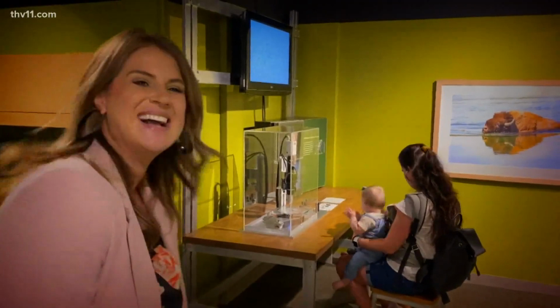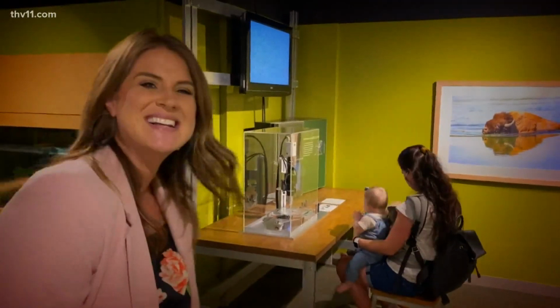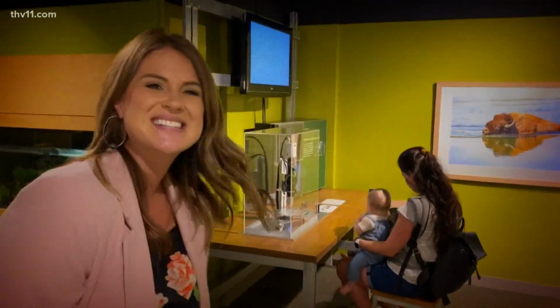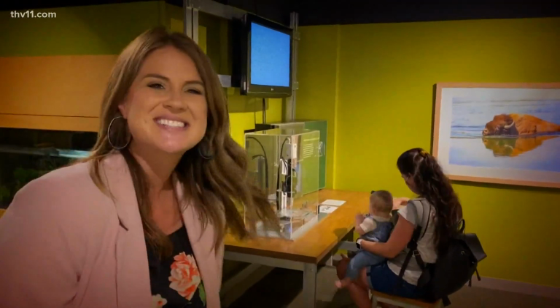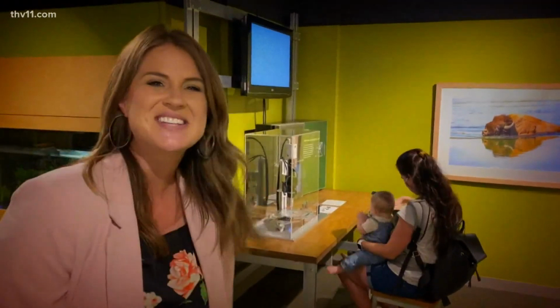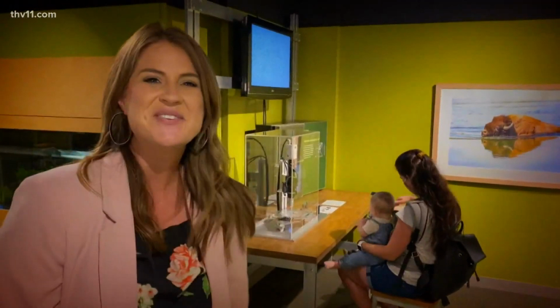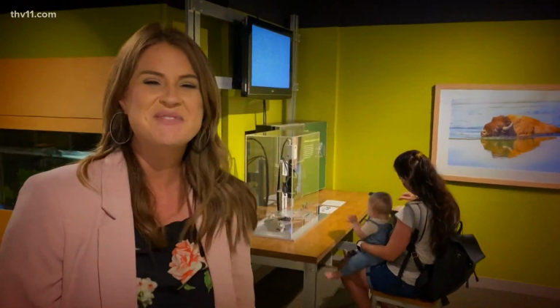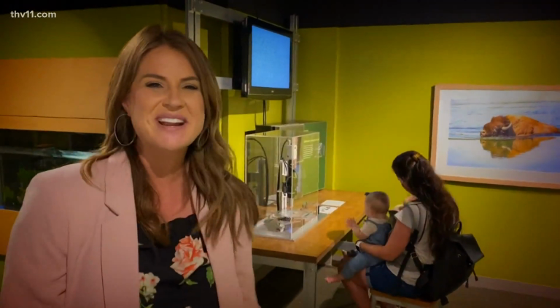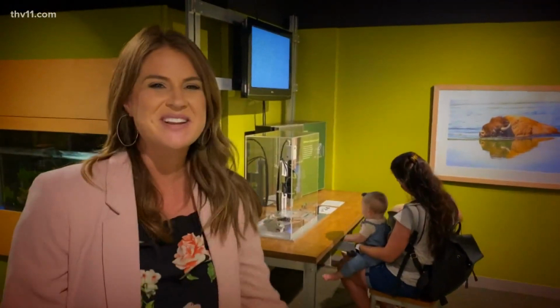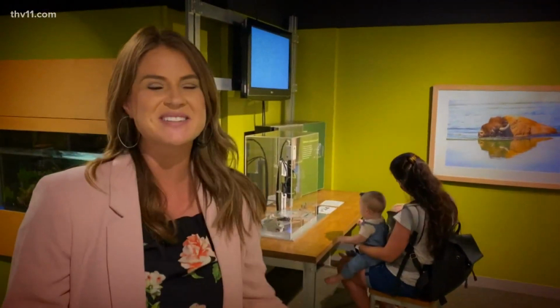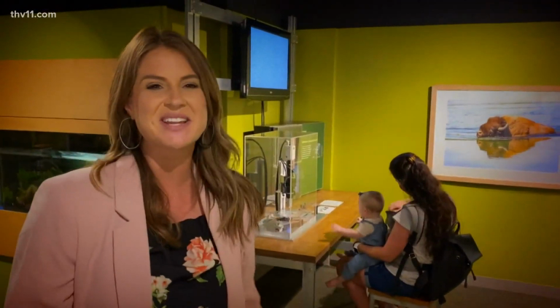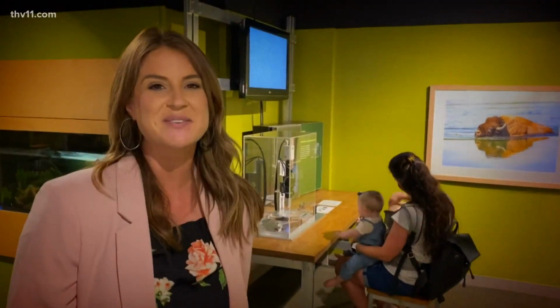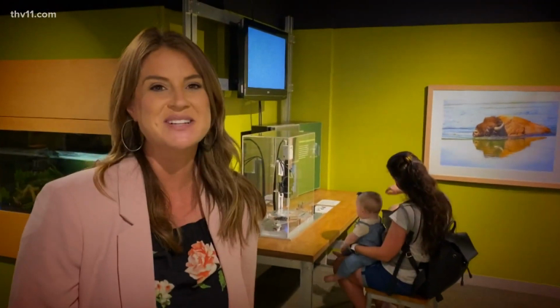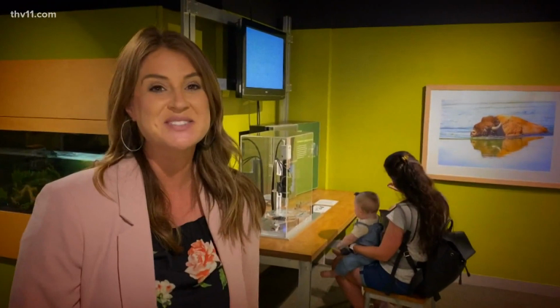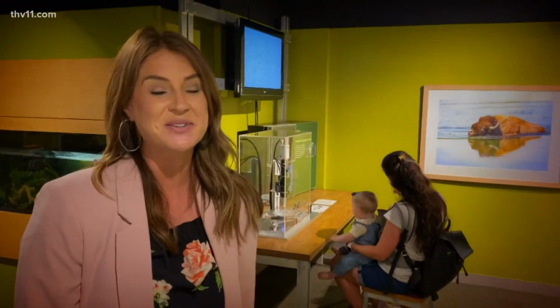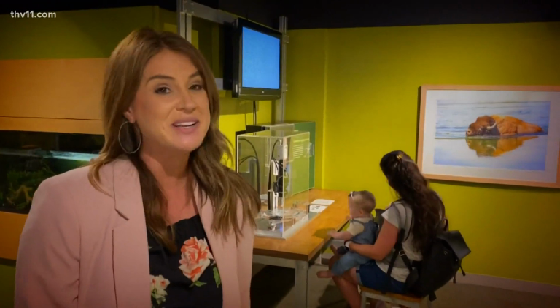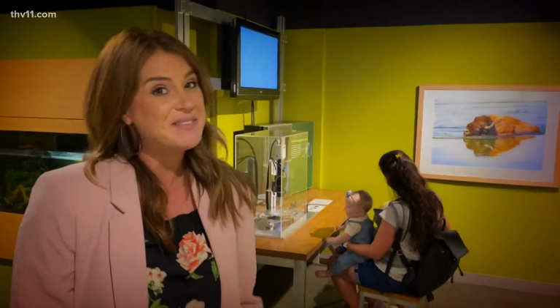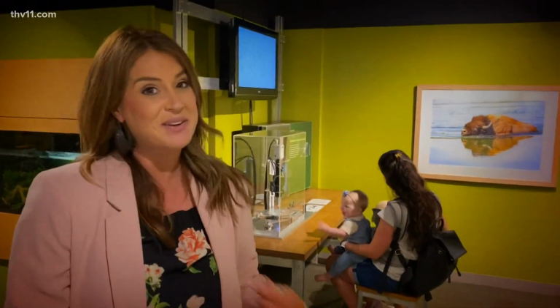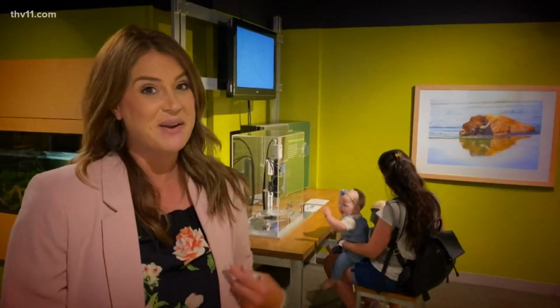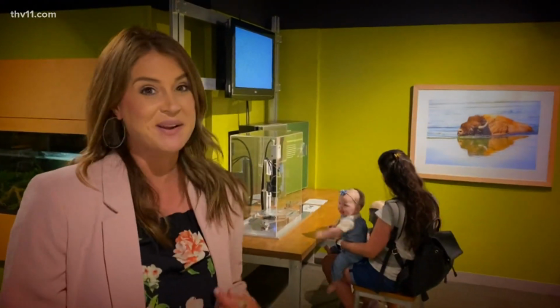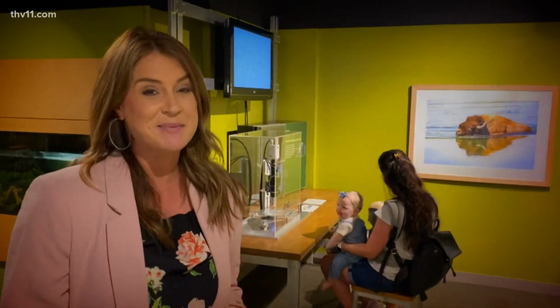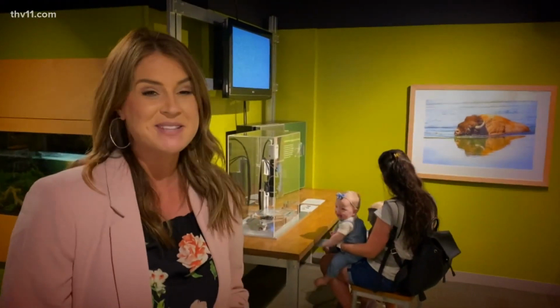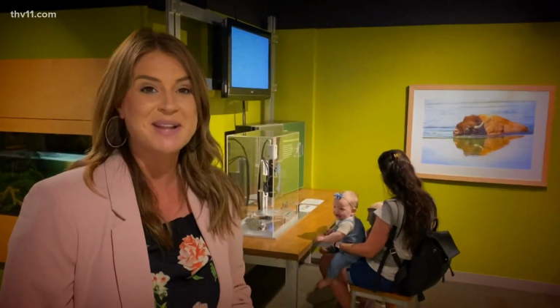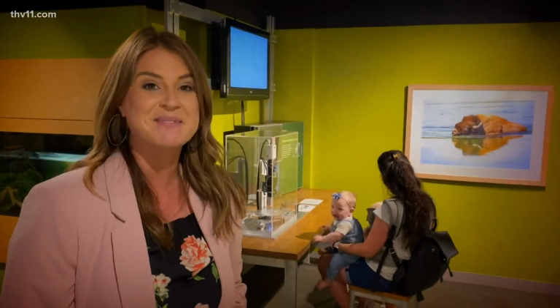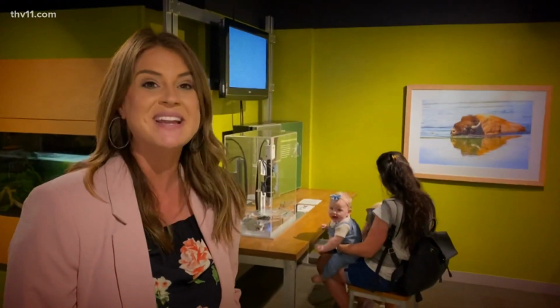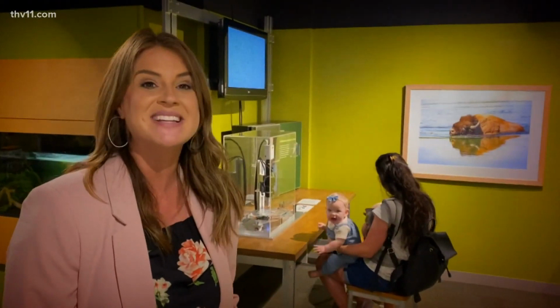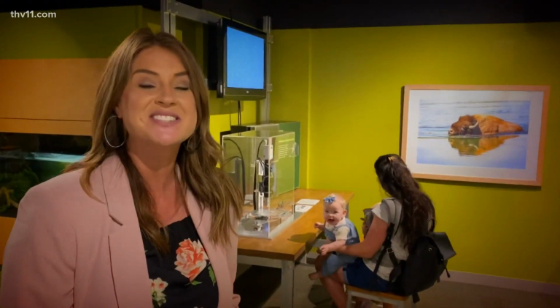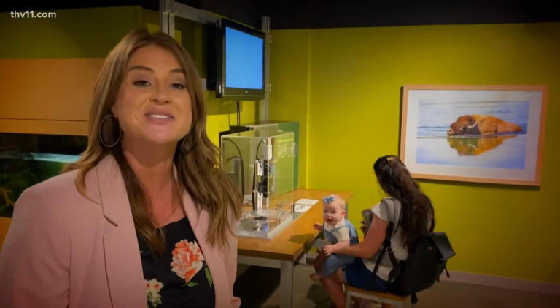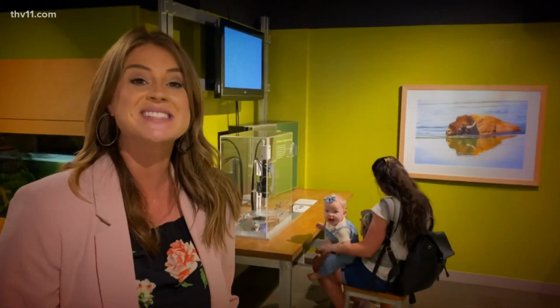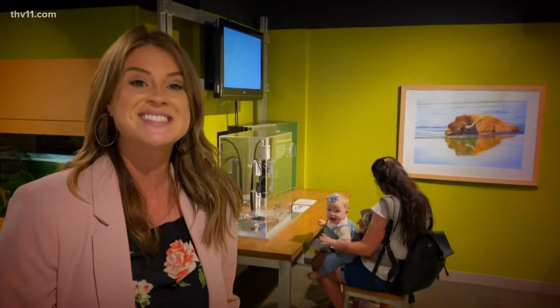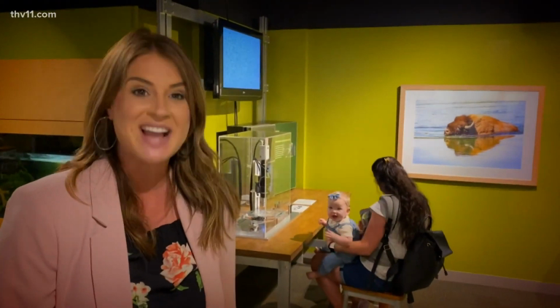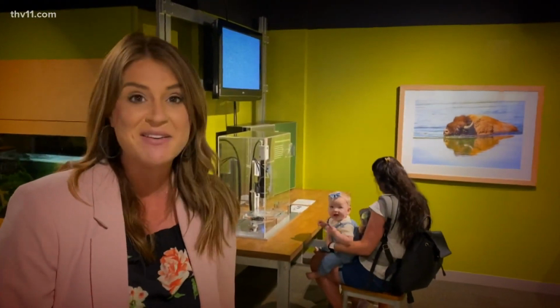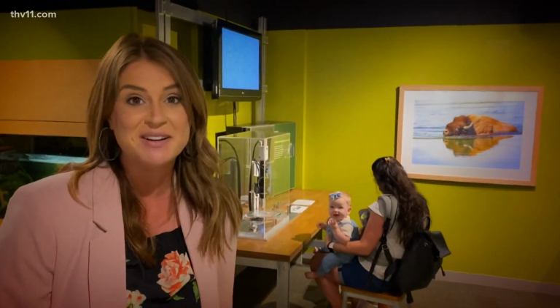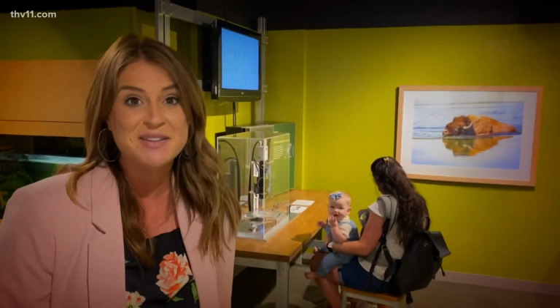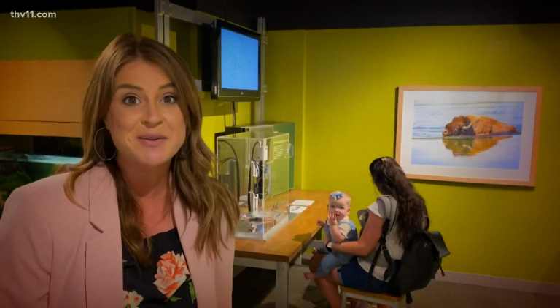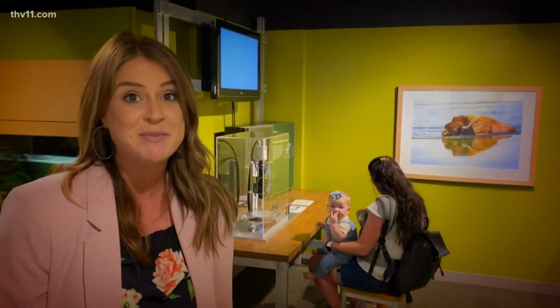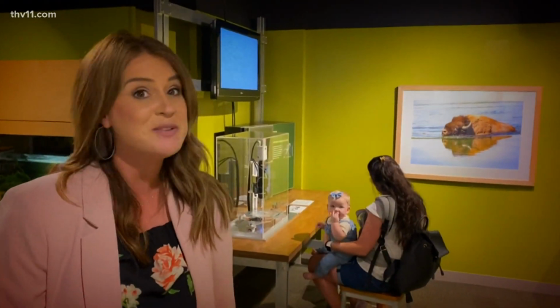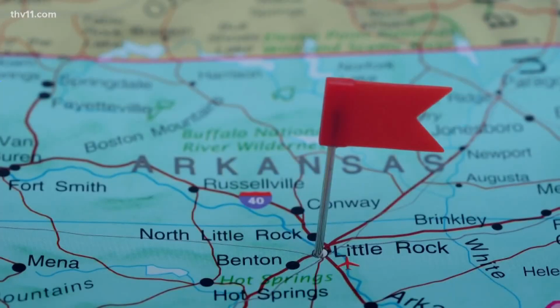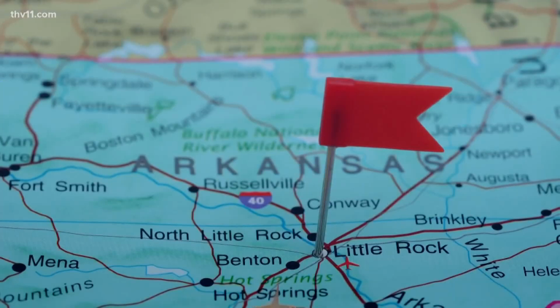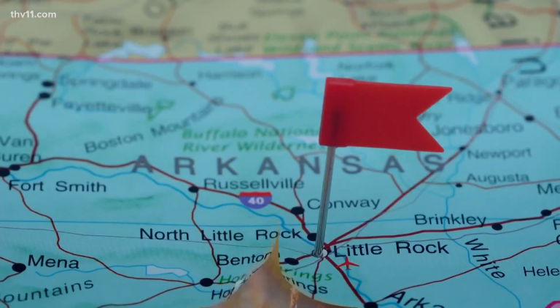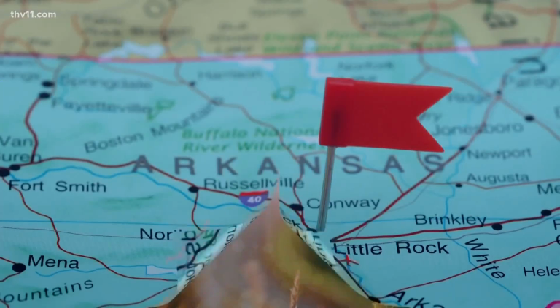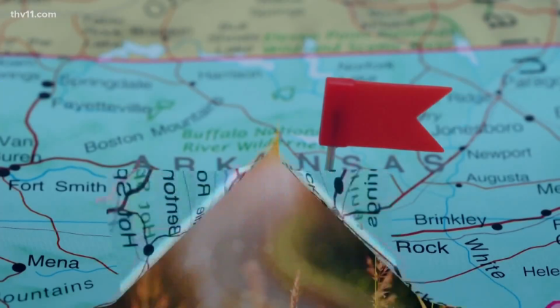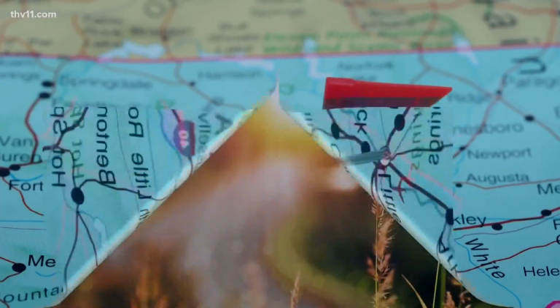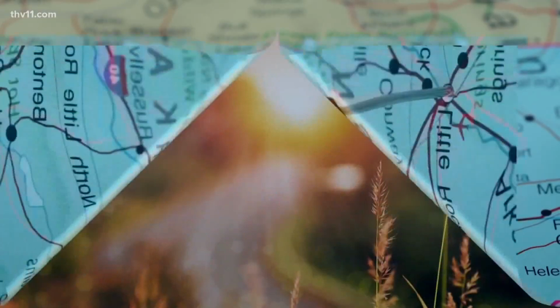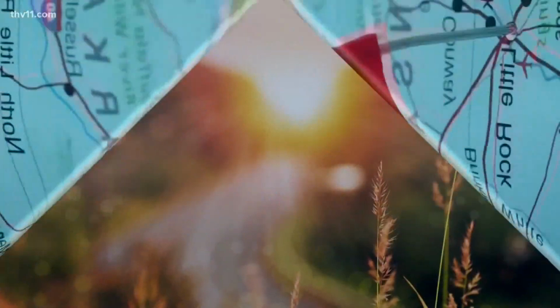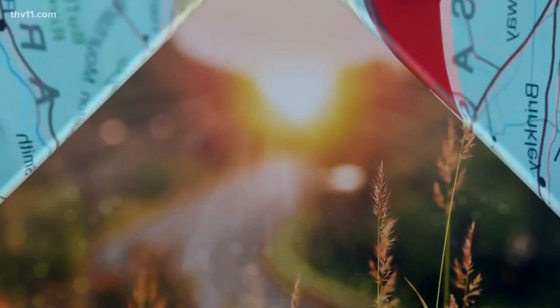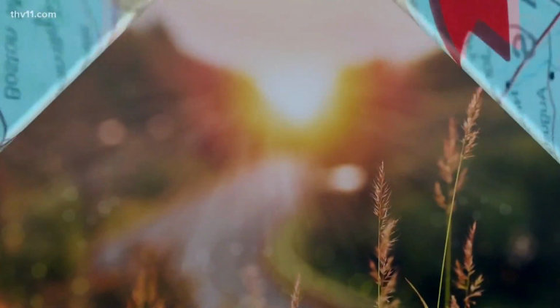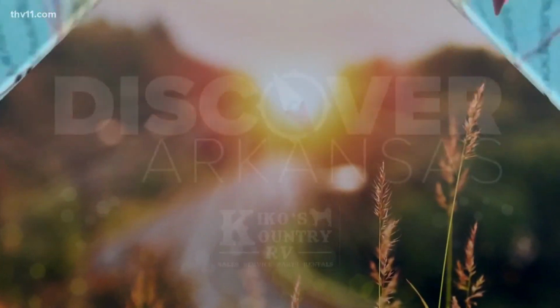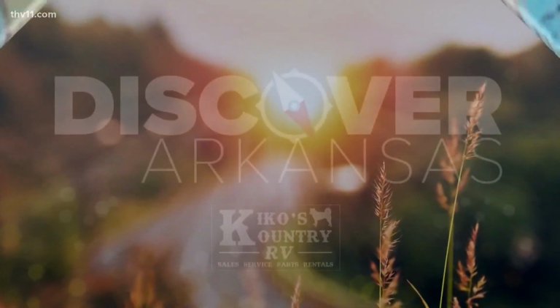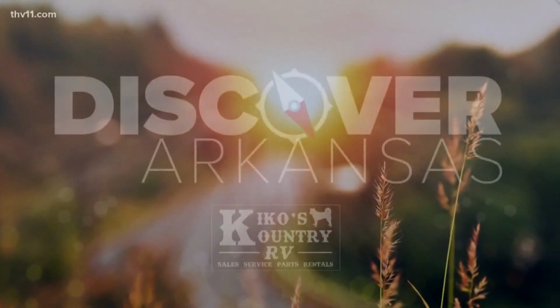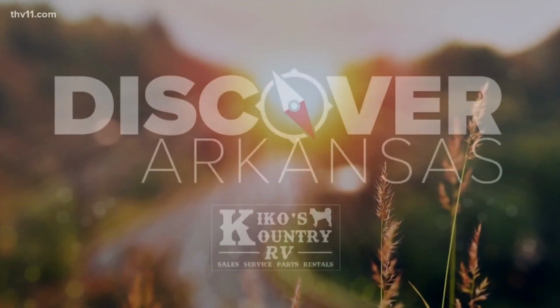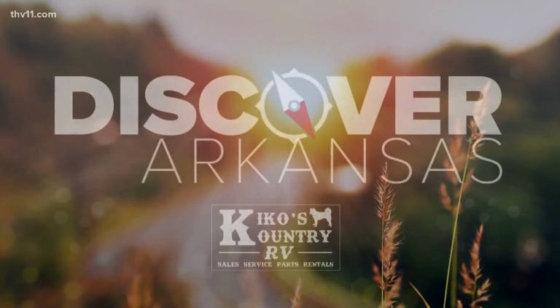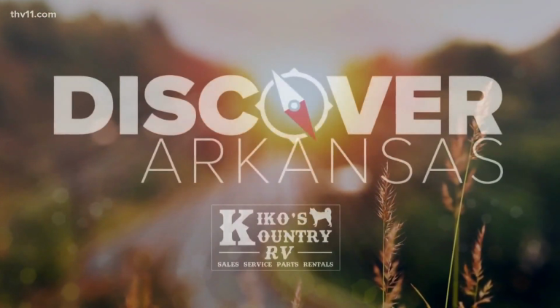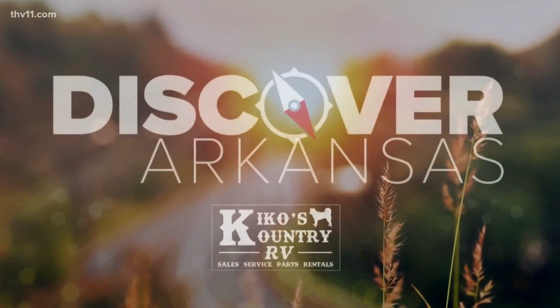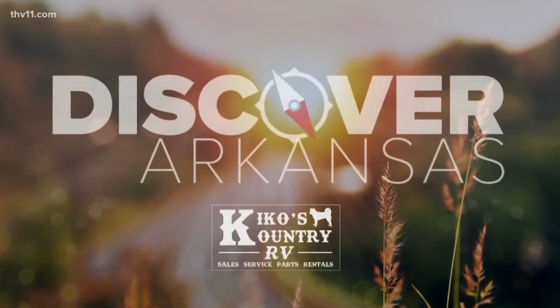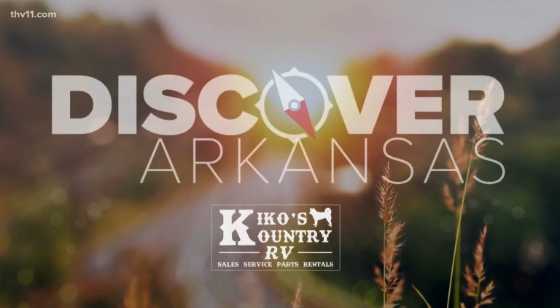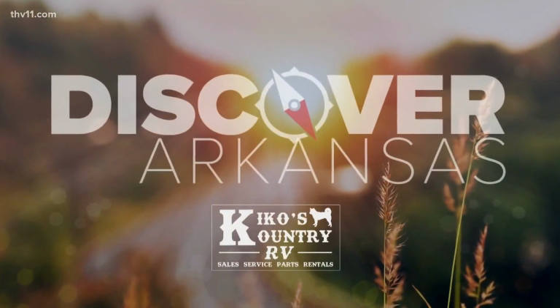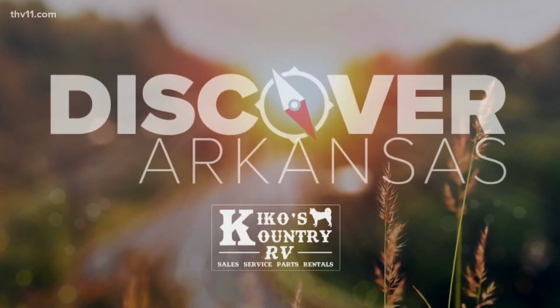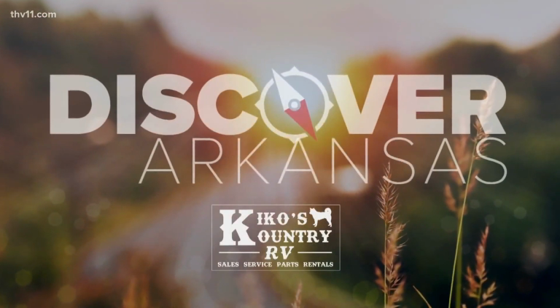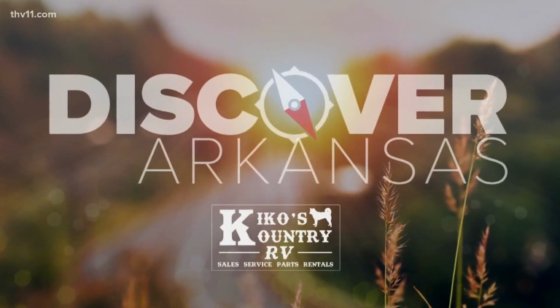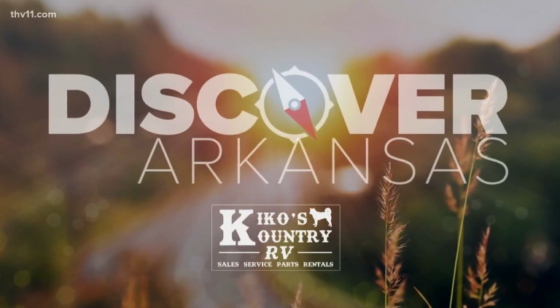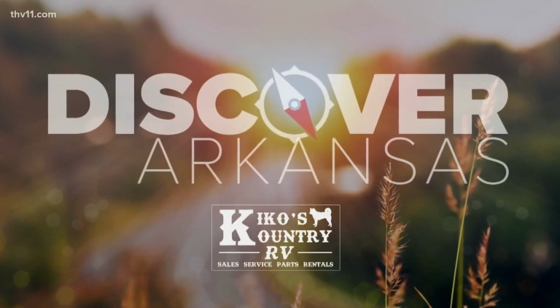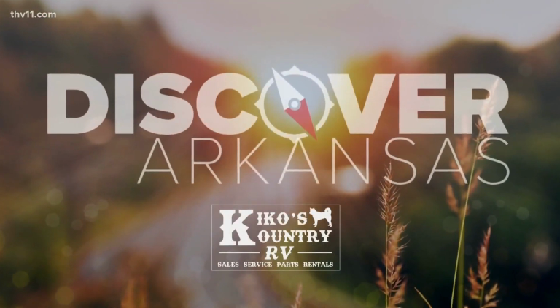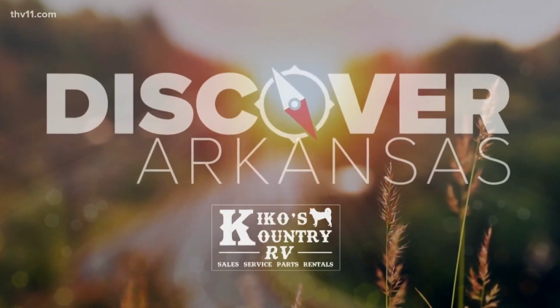So bring your little ones, or even grown-ups like me, to discover the Museum of Discovery — and go discover Arkansas.